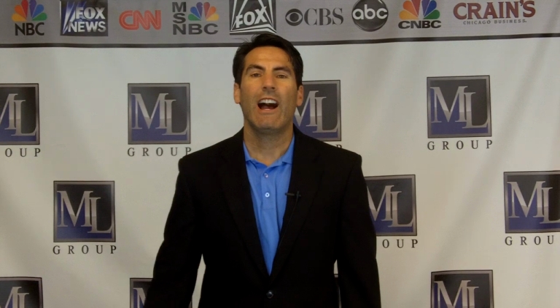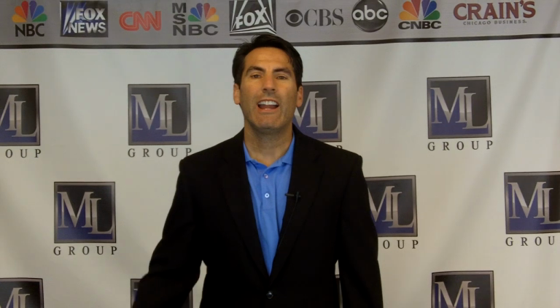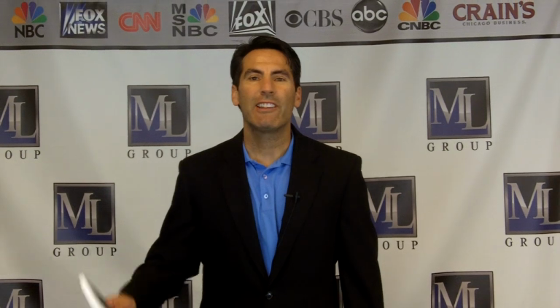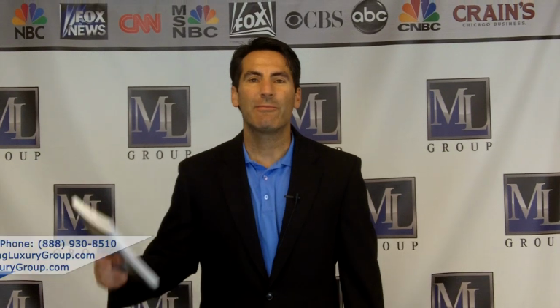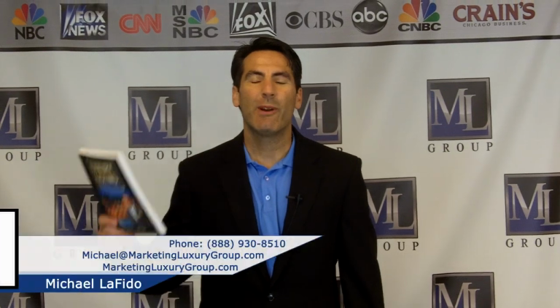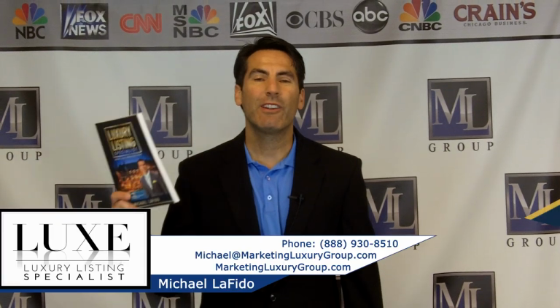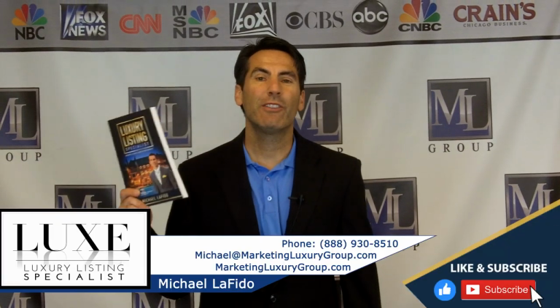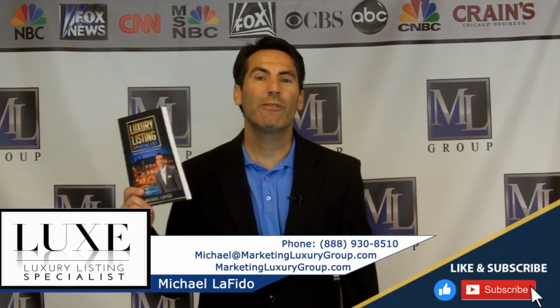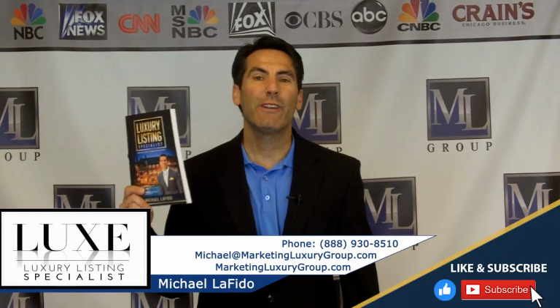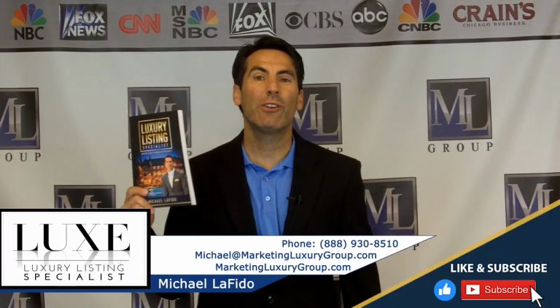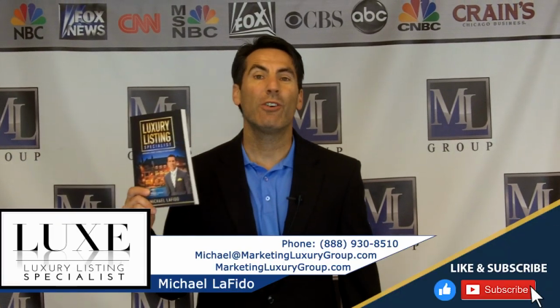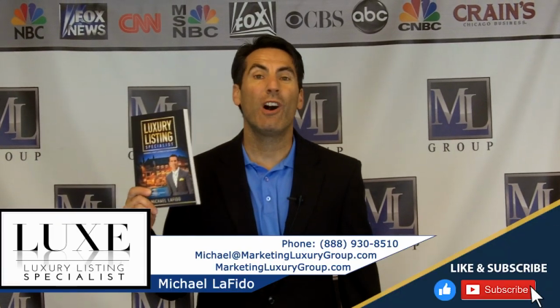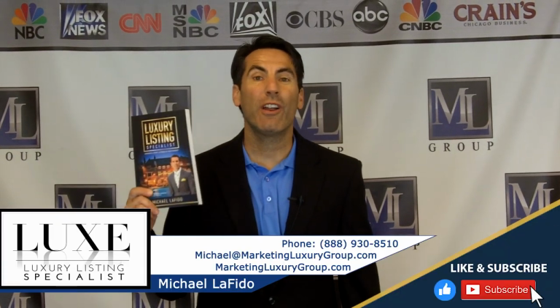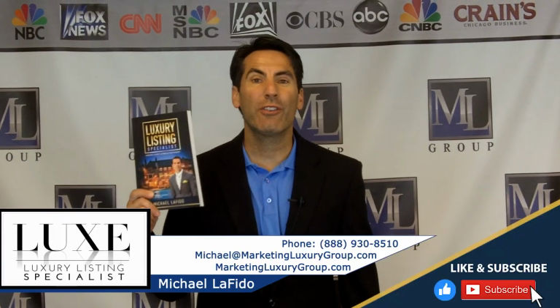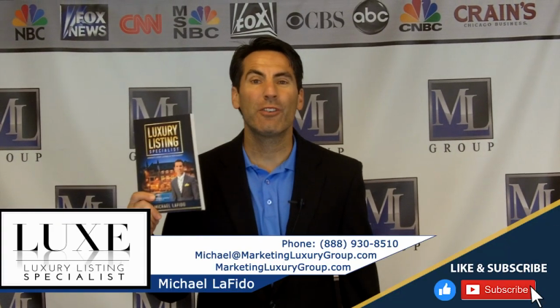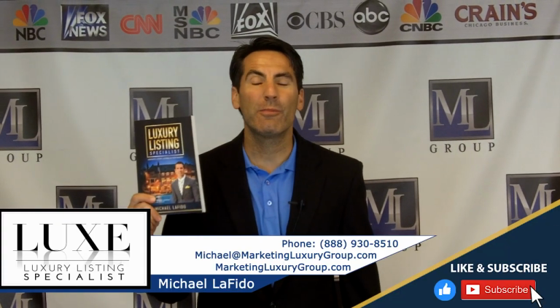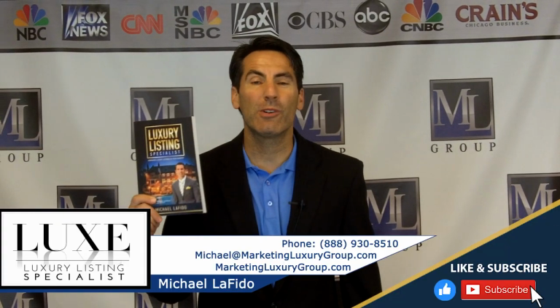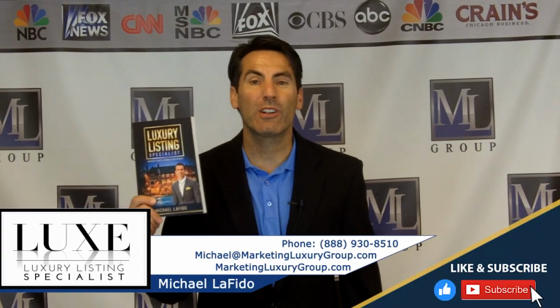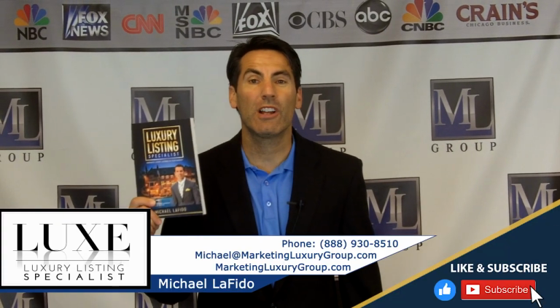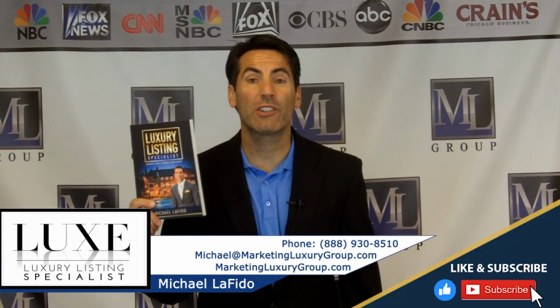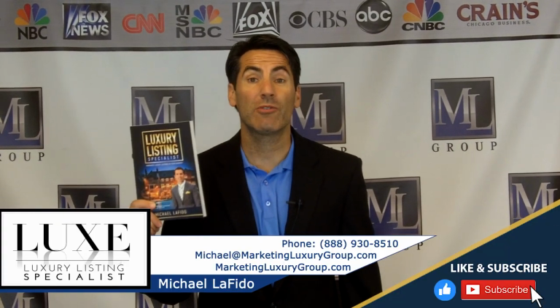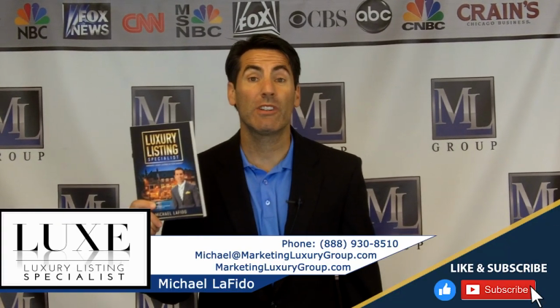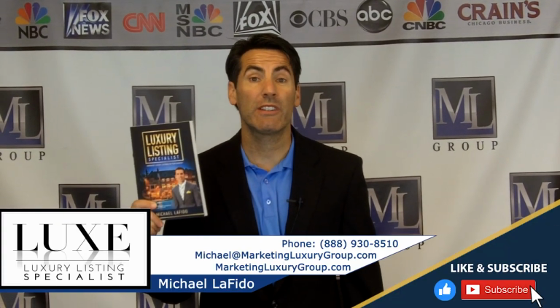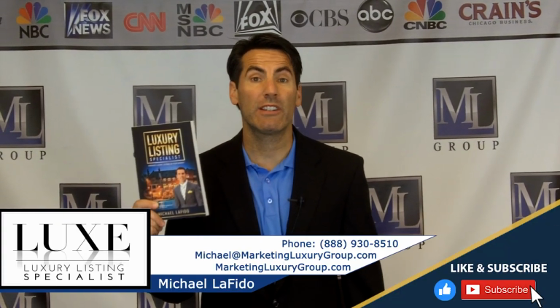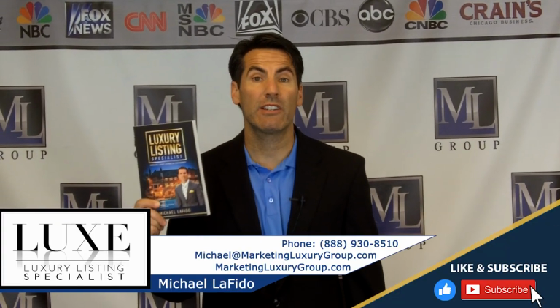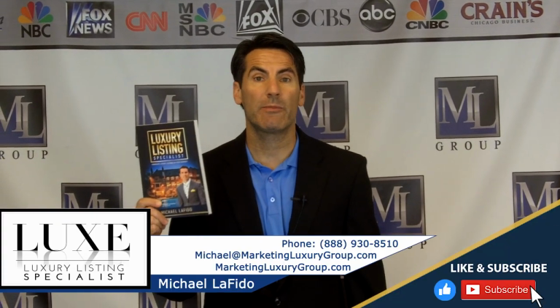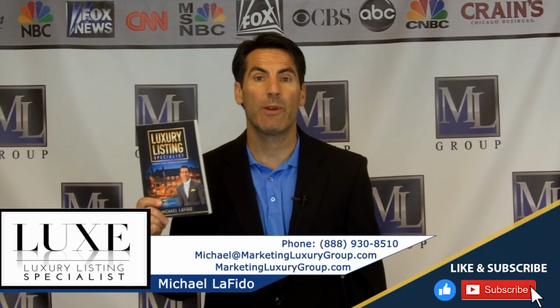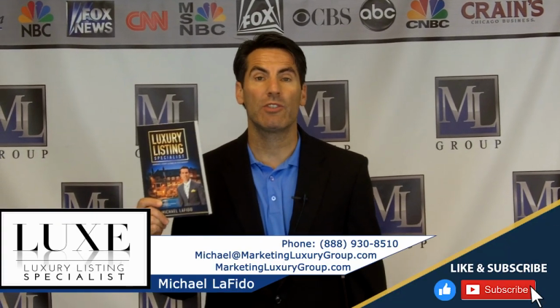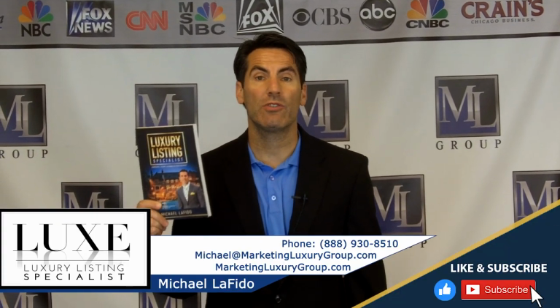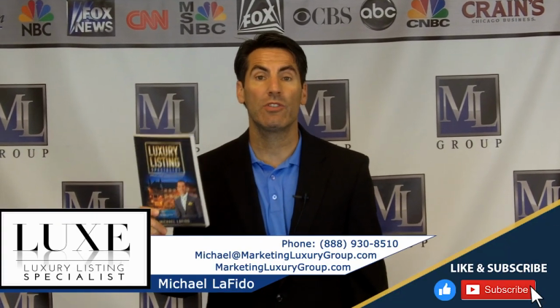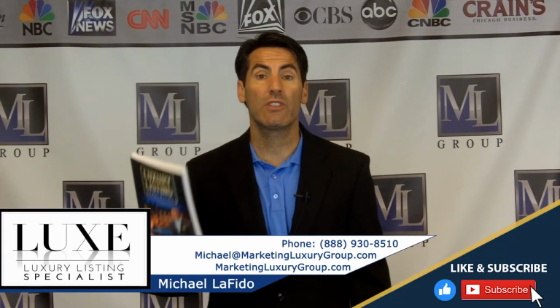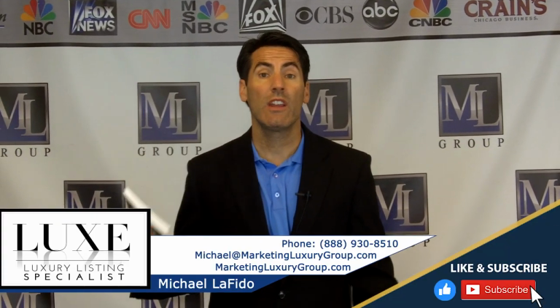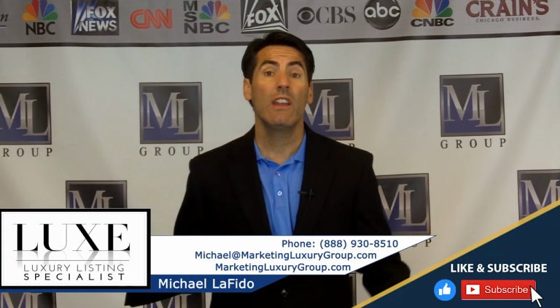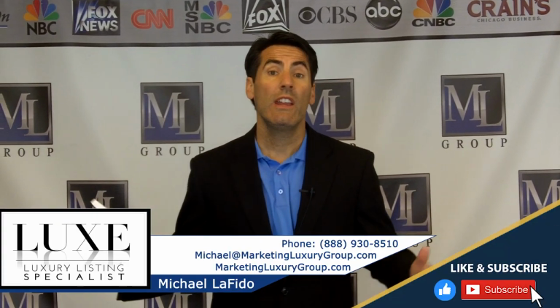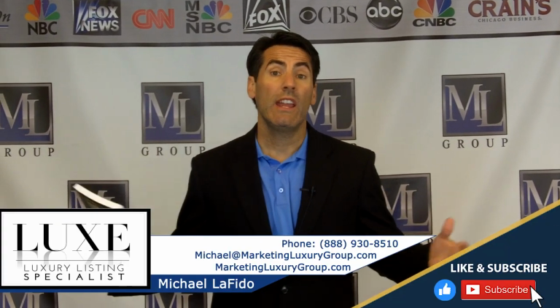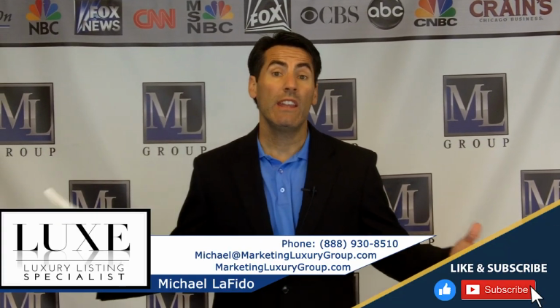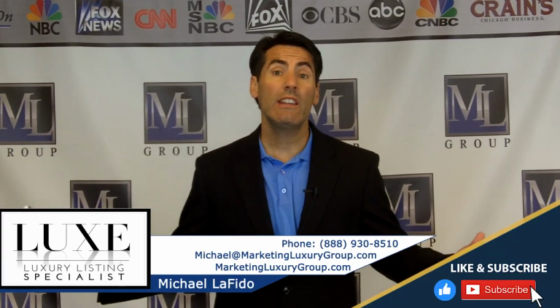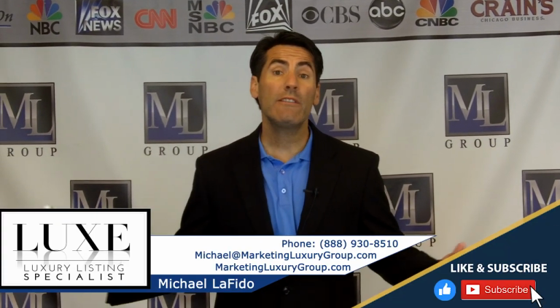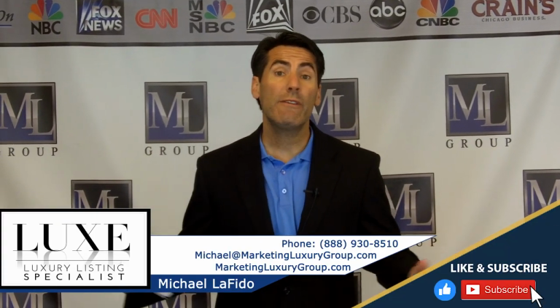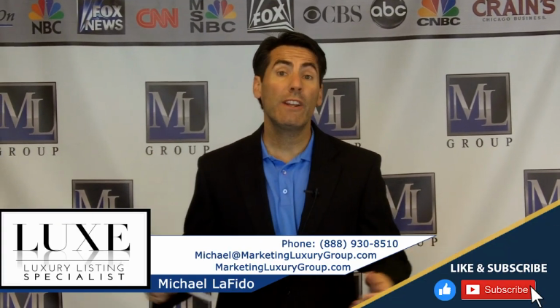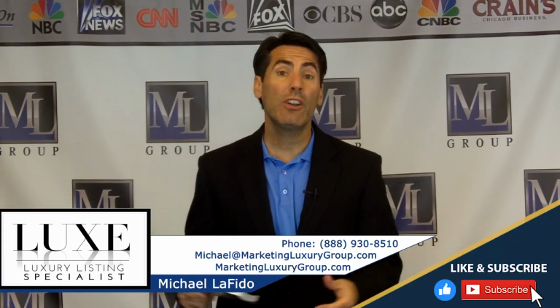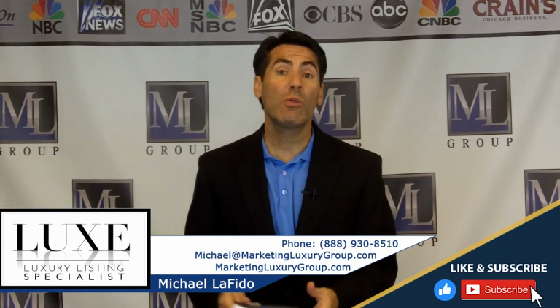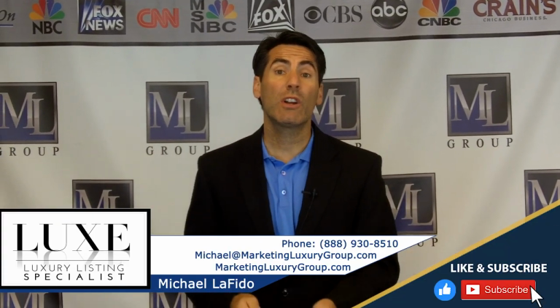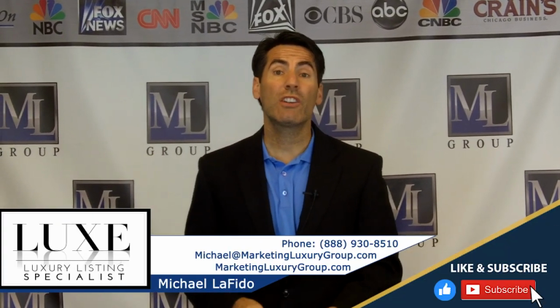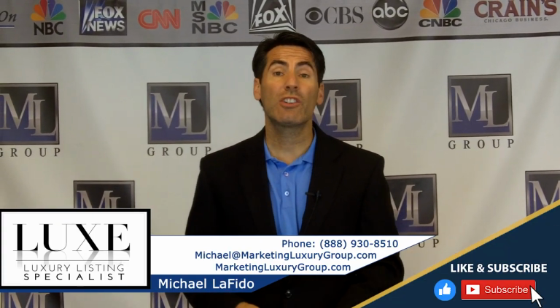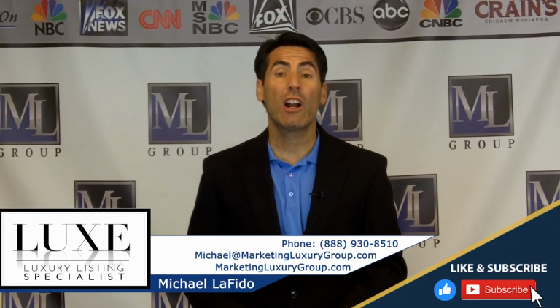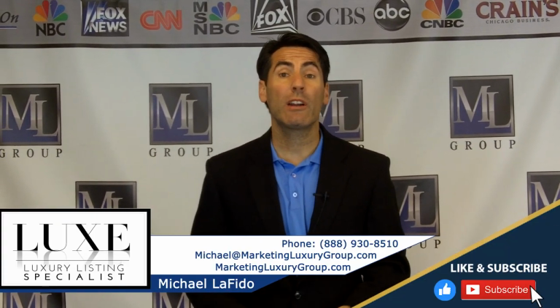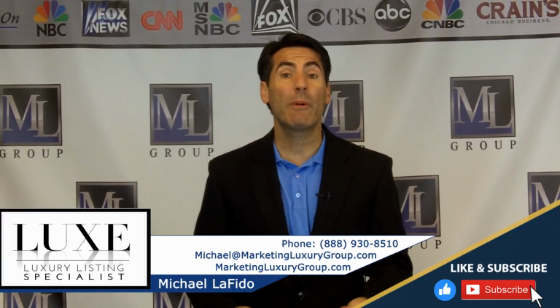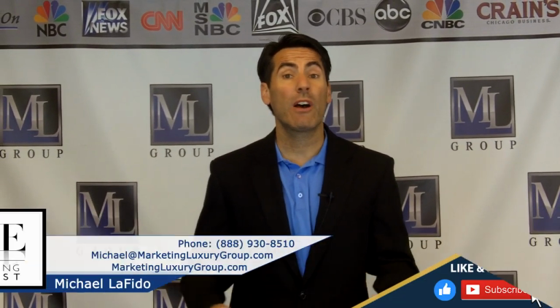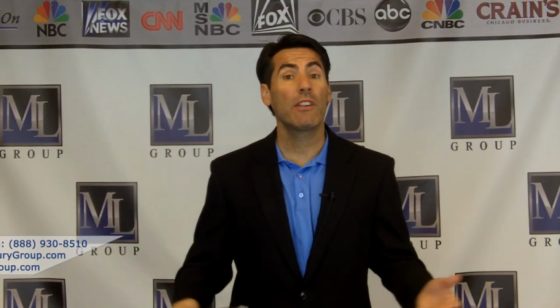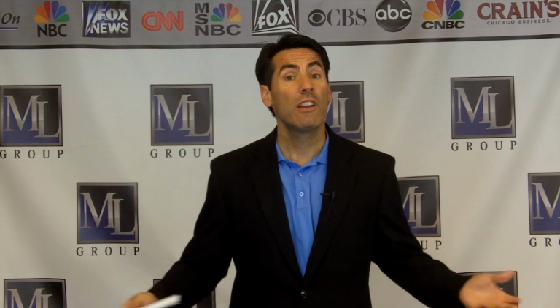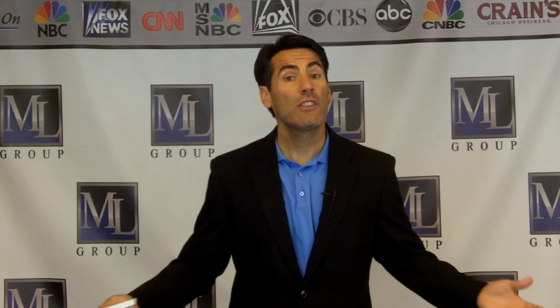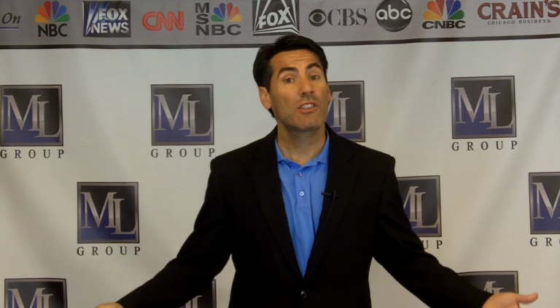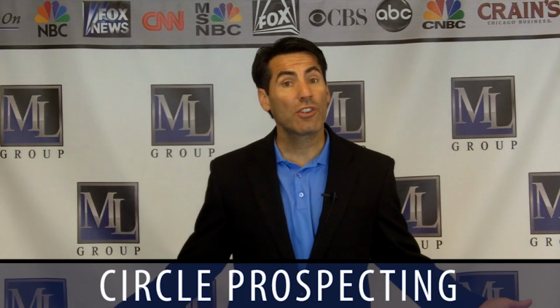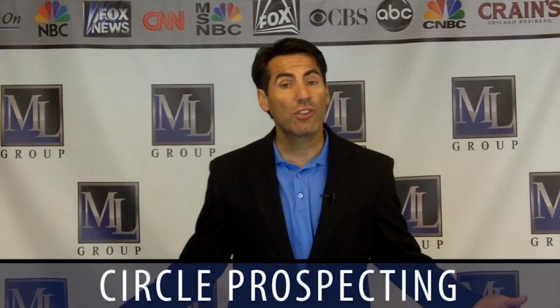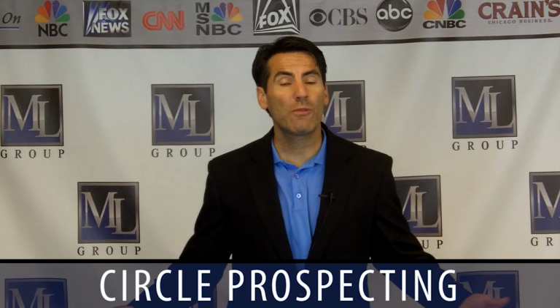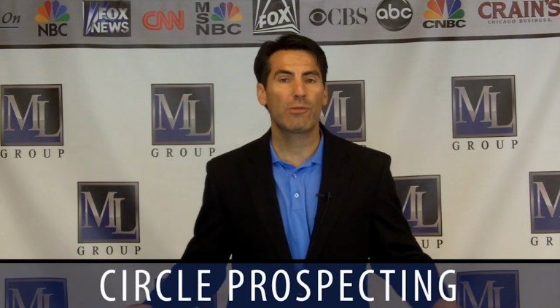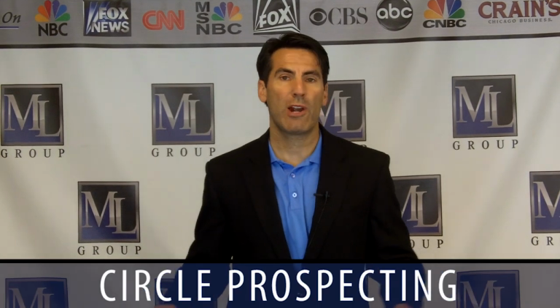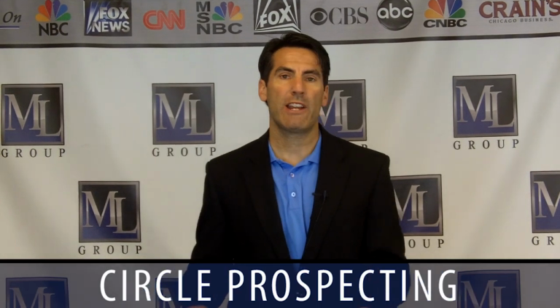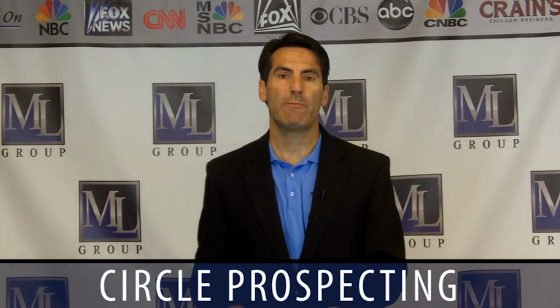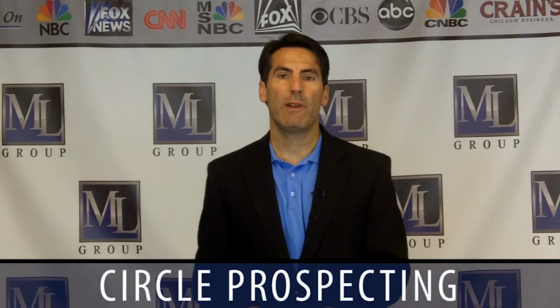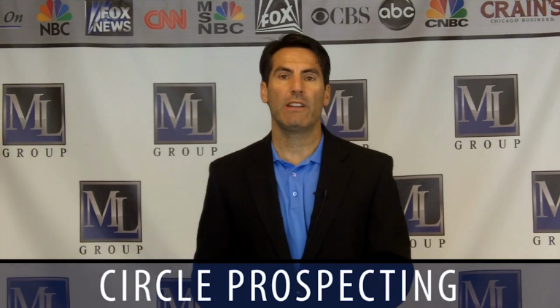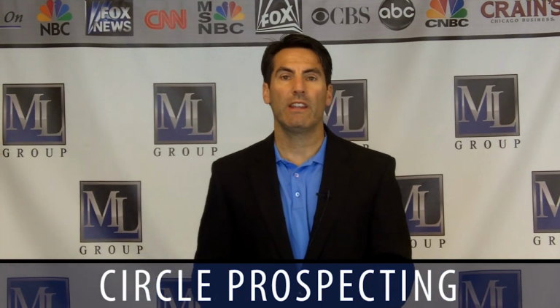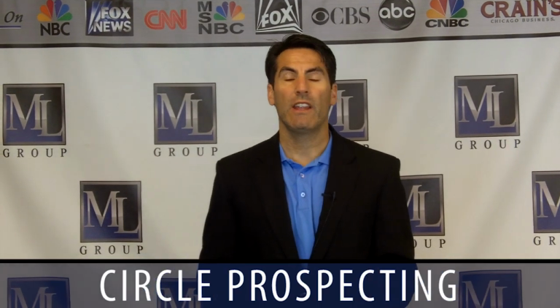Hi, it's Michael Lofito, author of the book Luxury Listing Specialist. In this video, we're going to talk about circle prospecting.